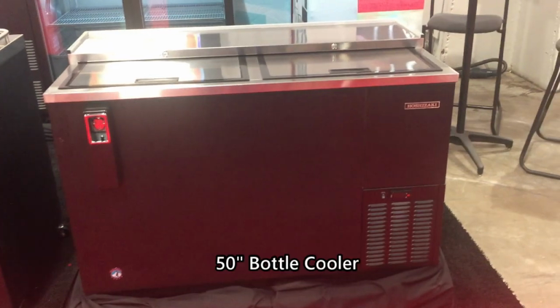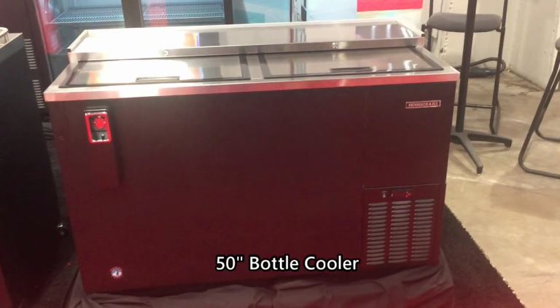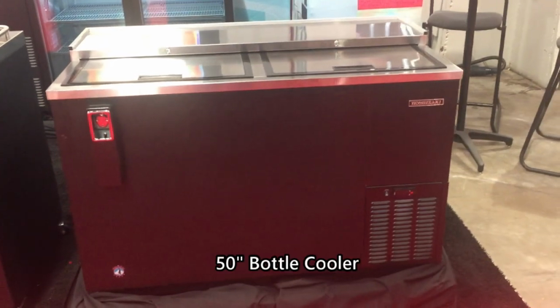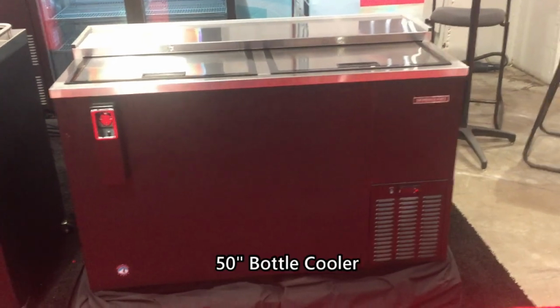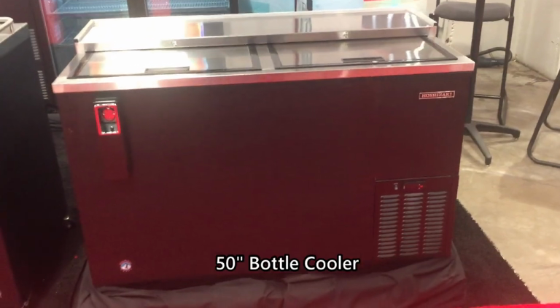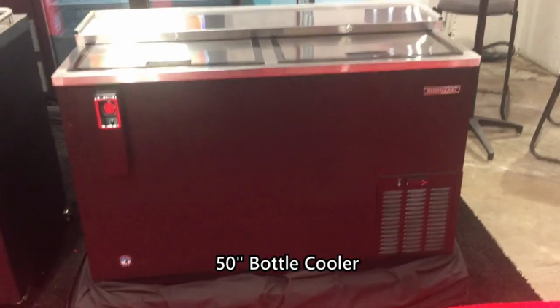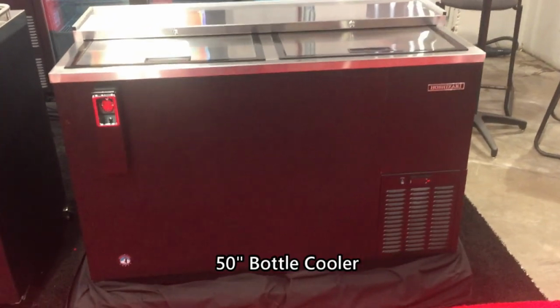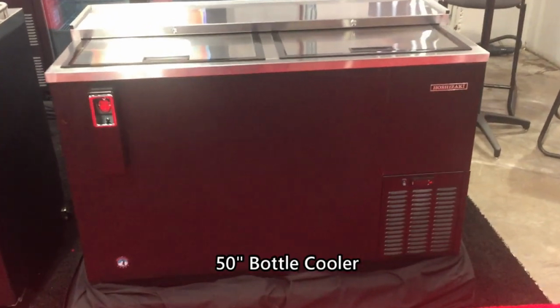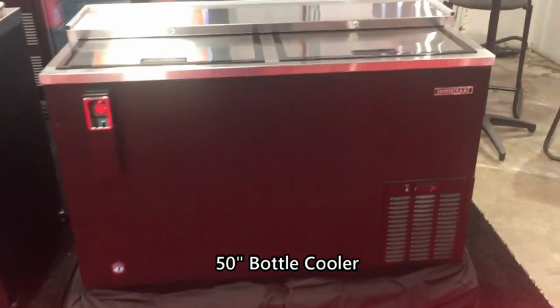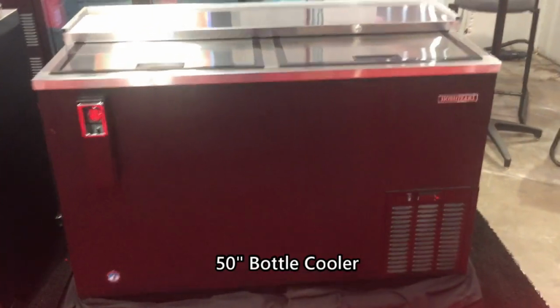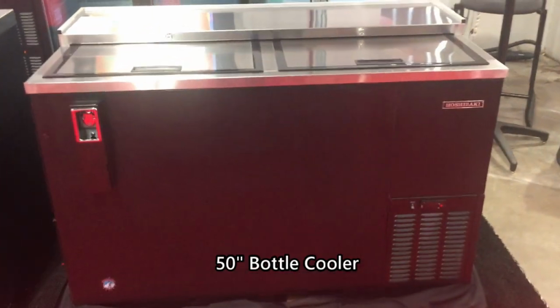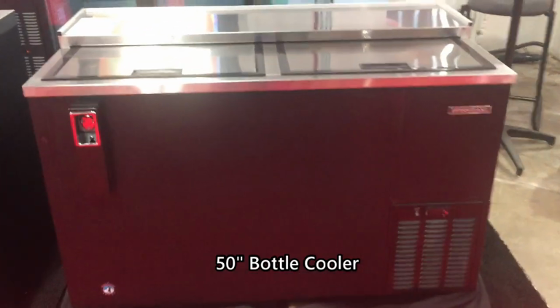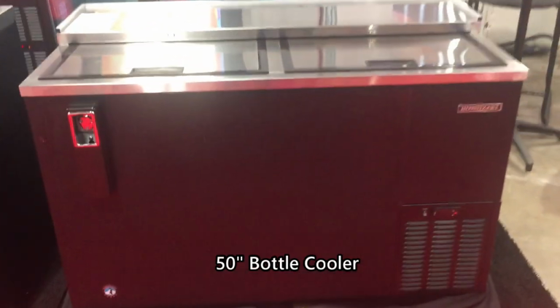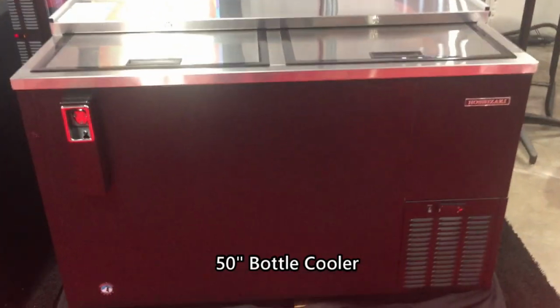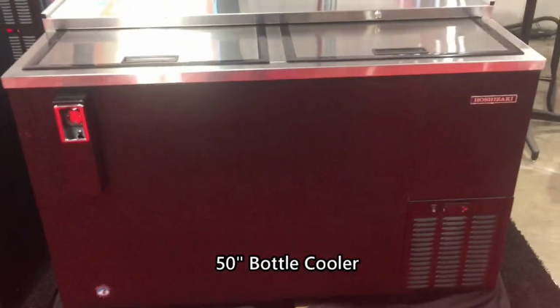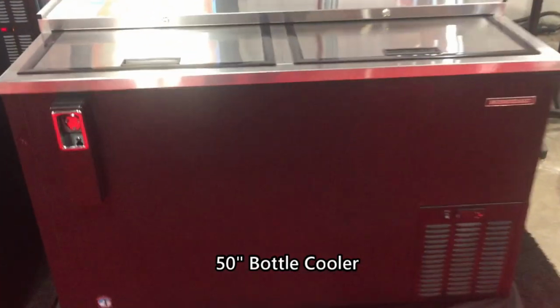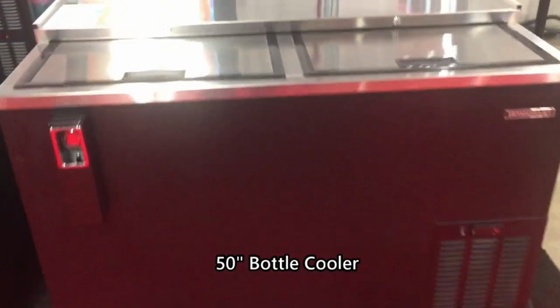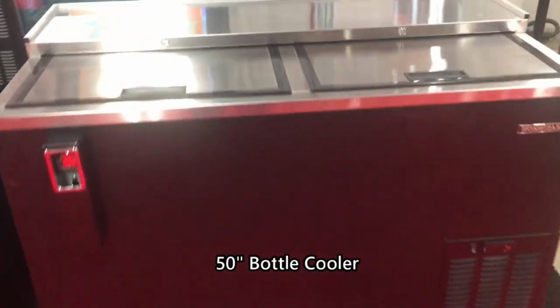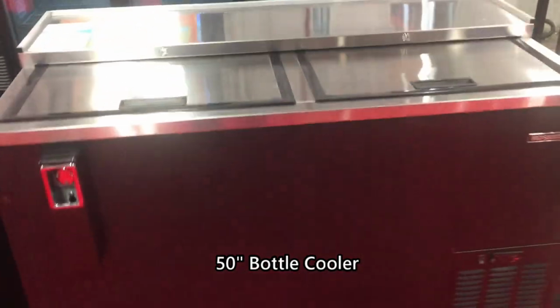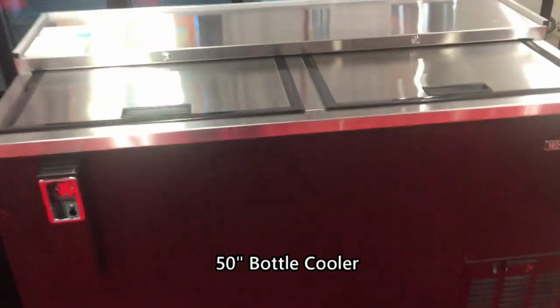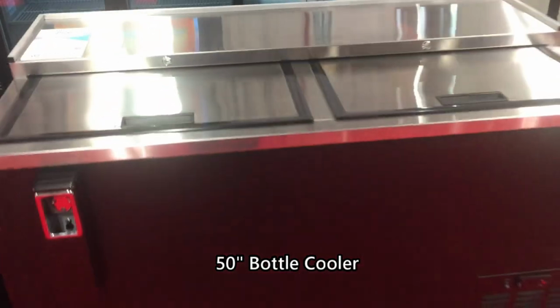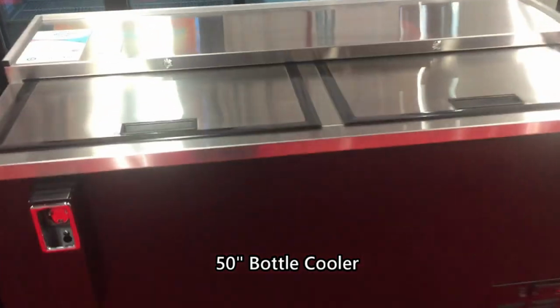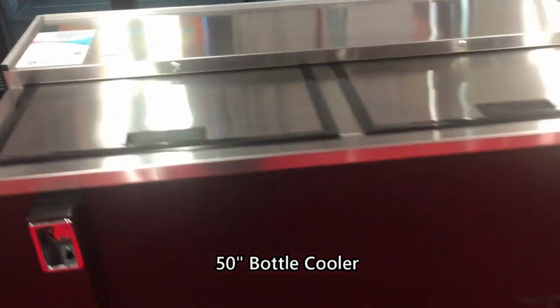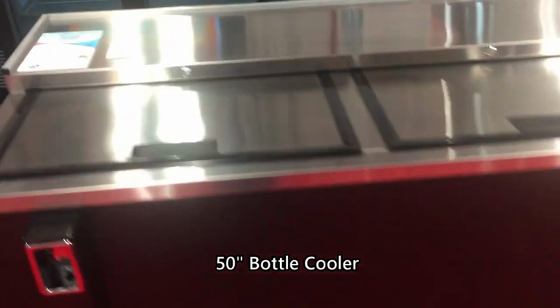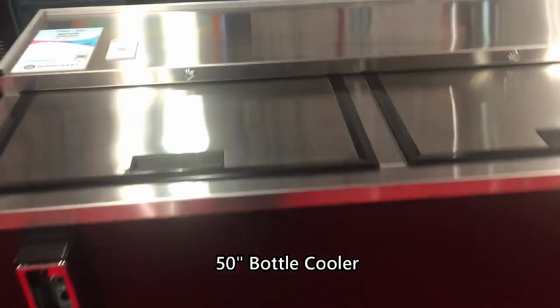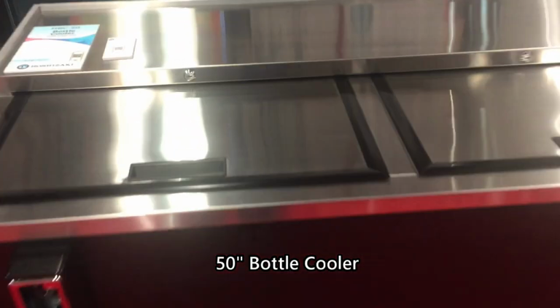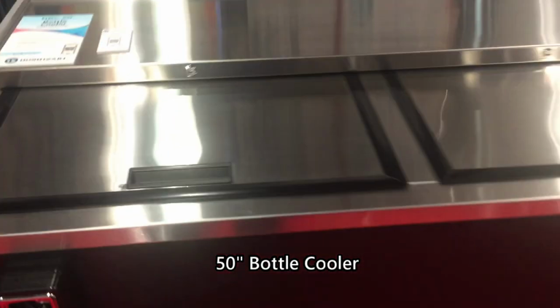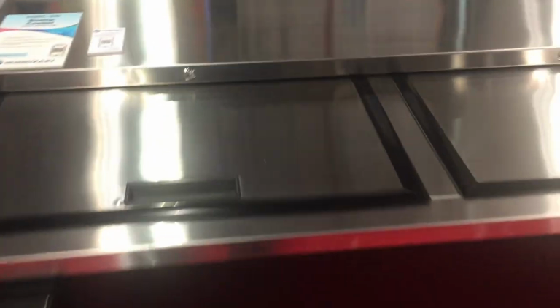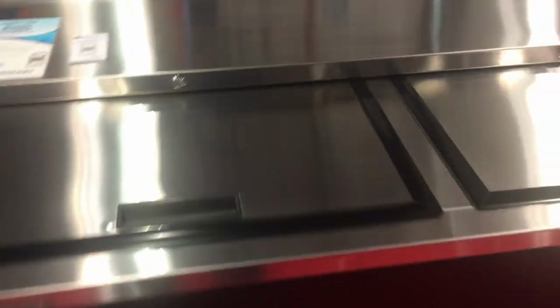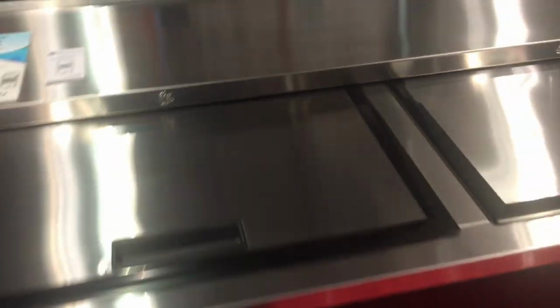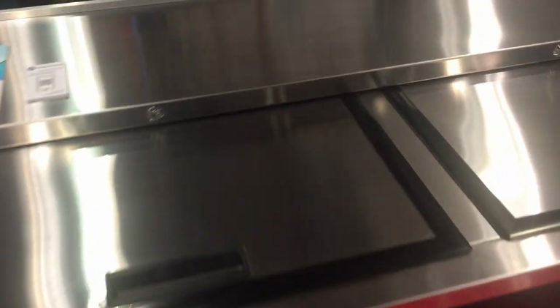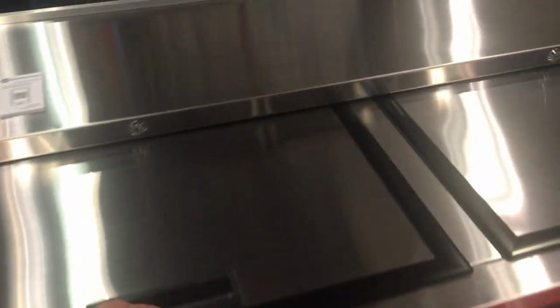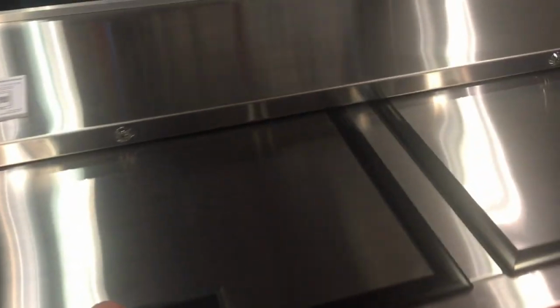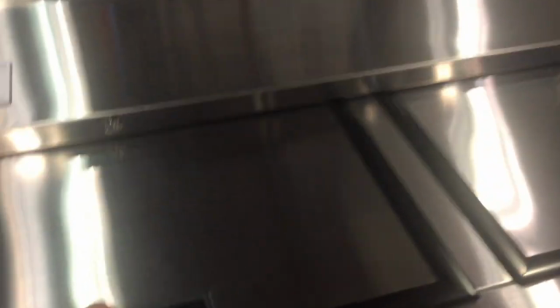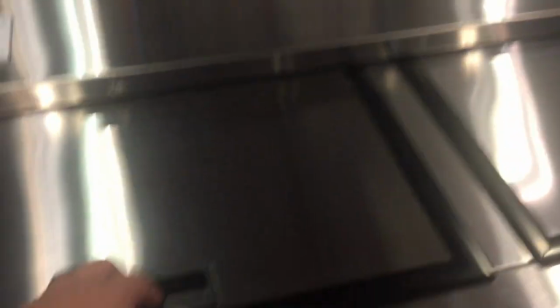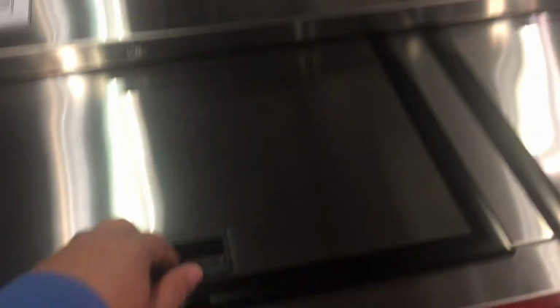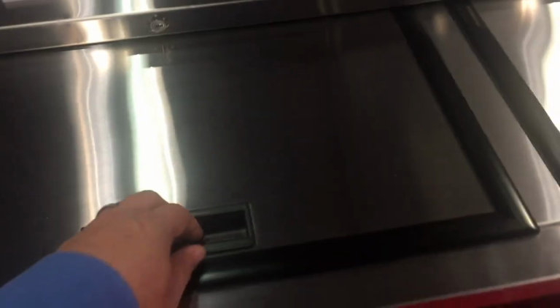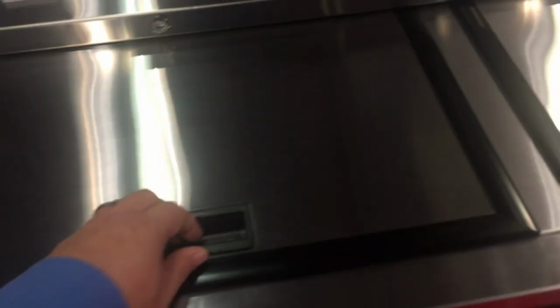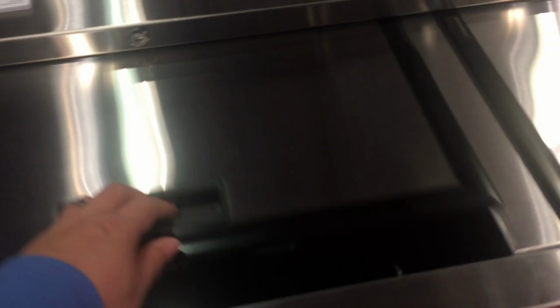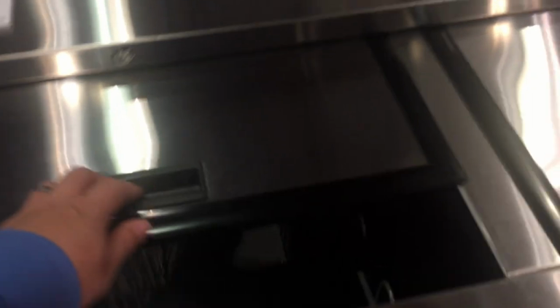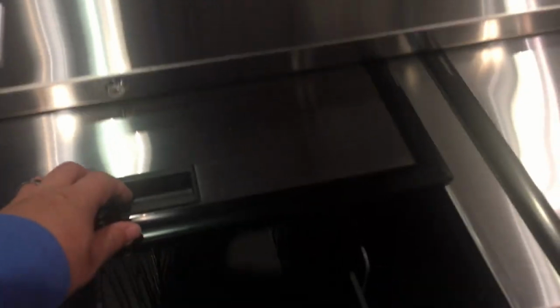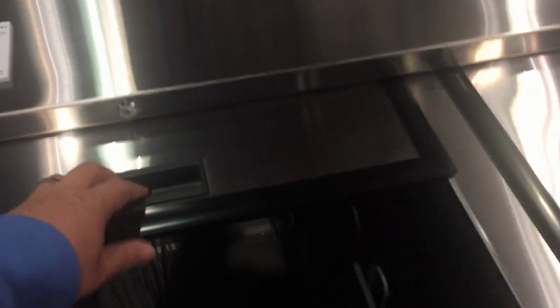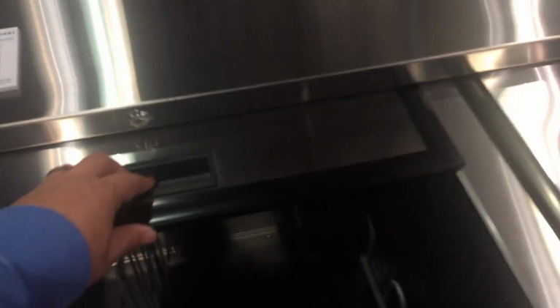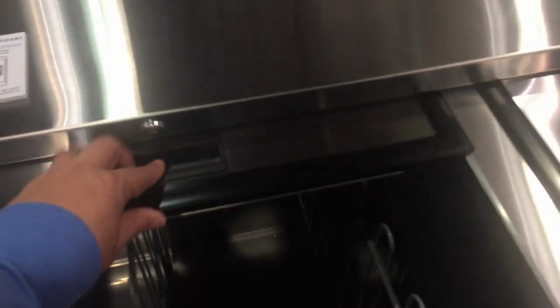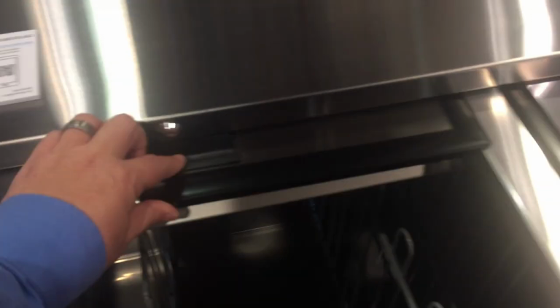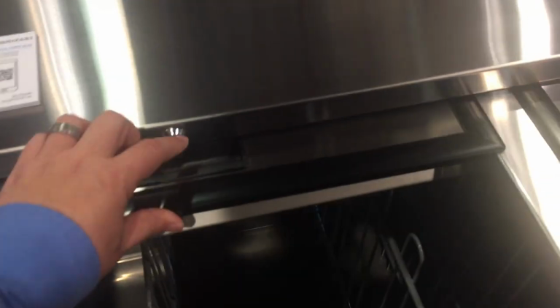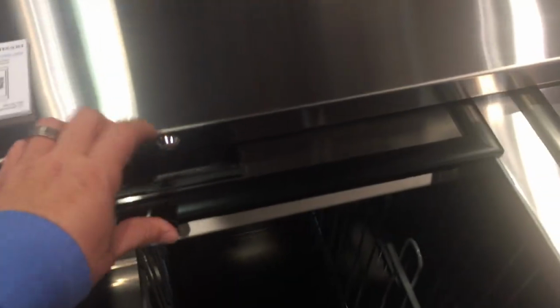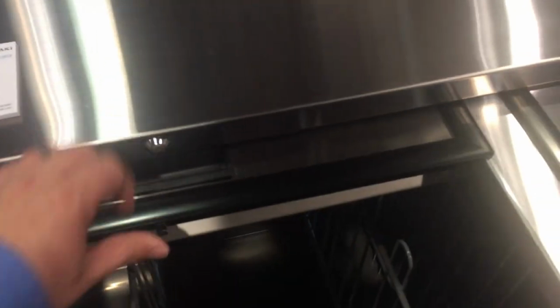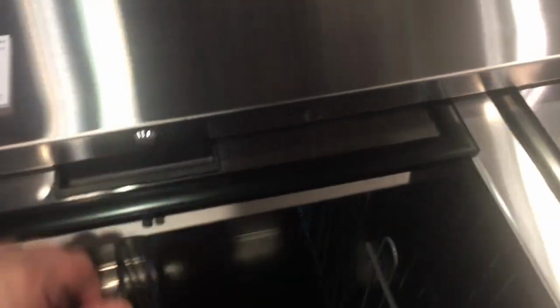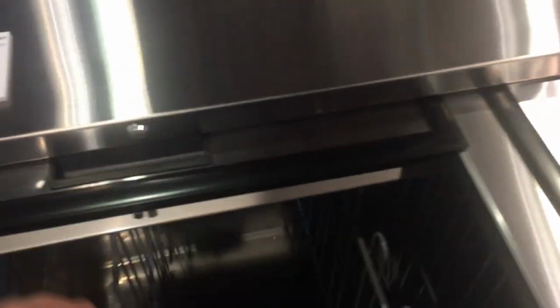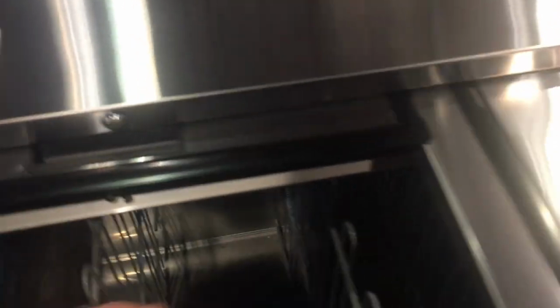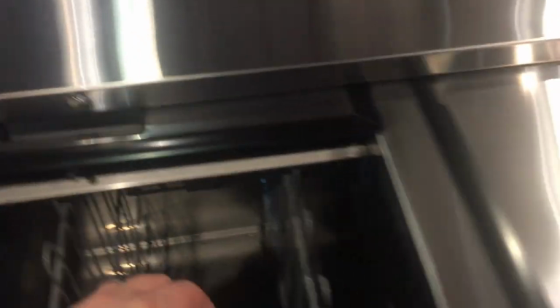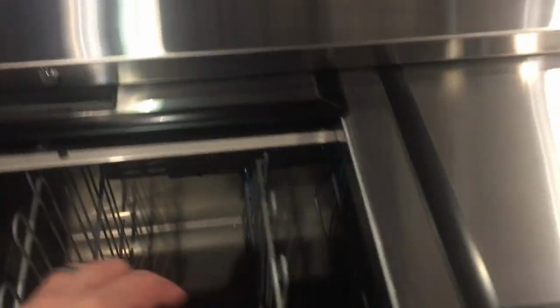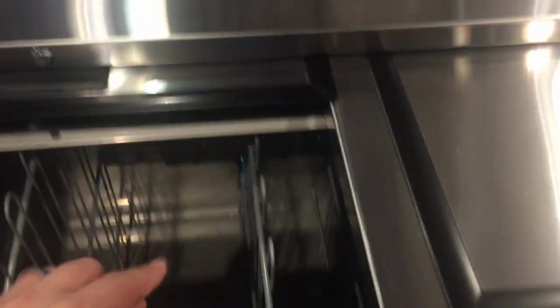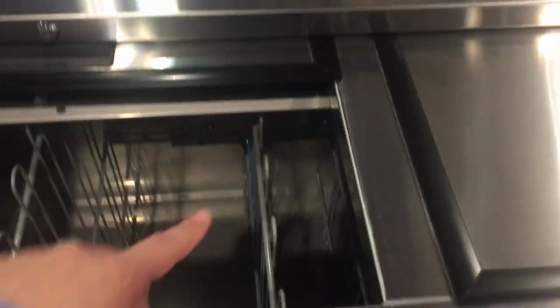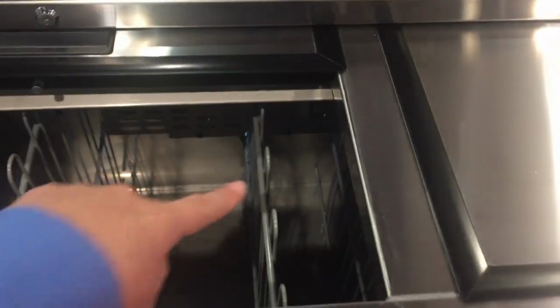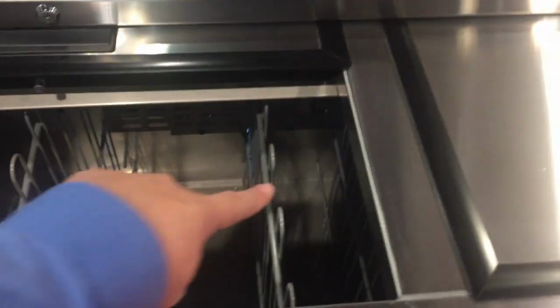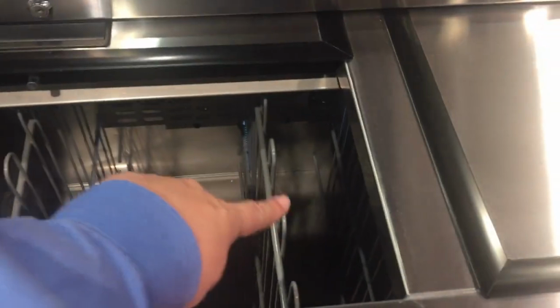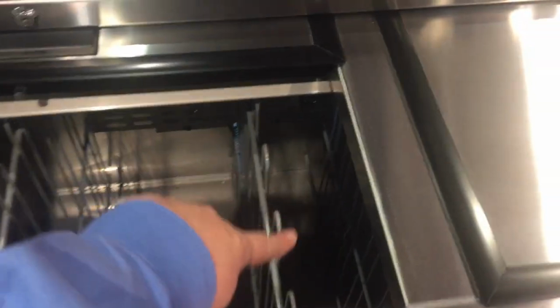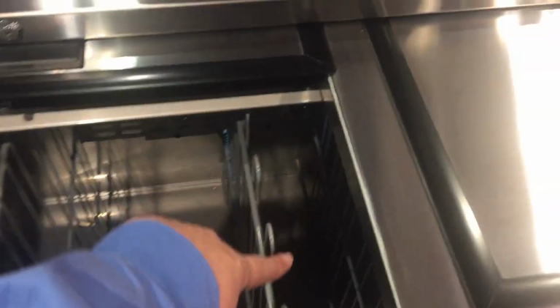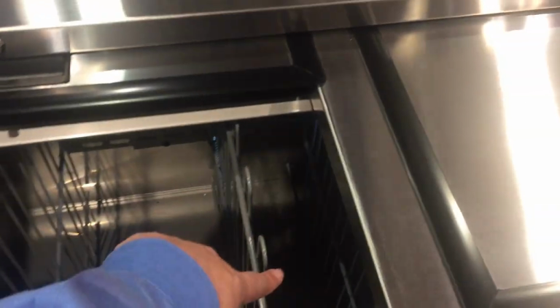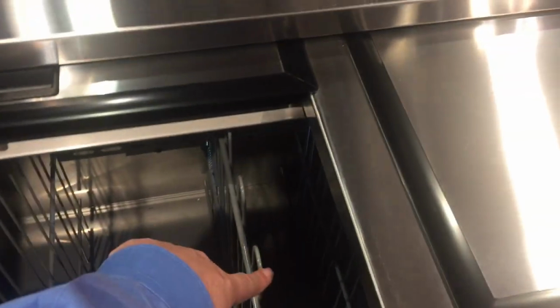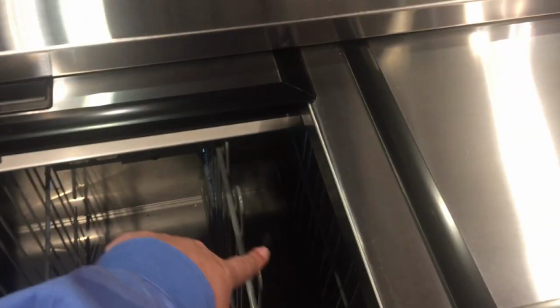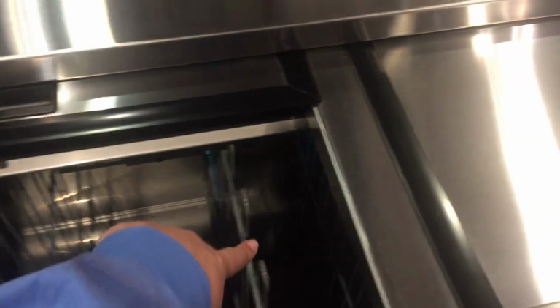This is a Hoshizaki Bobble Cooler. We're going to show you how to remove and install the bin dividers.